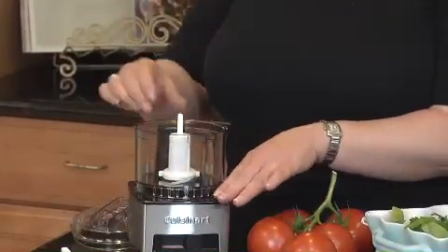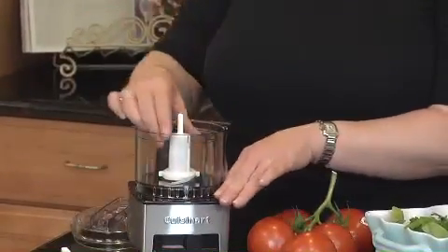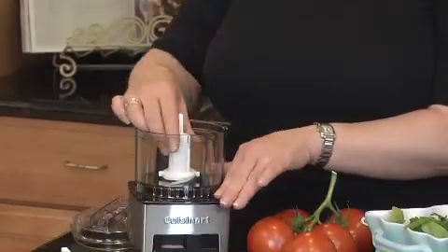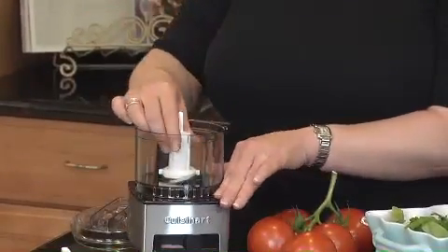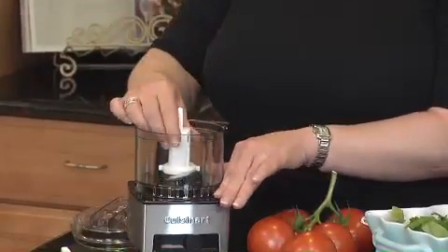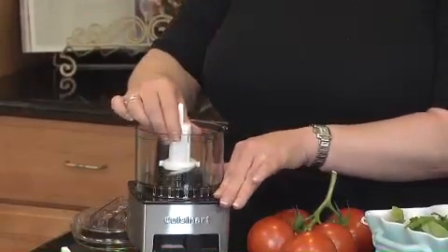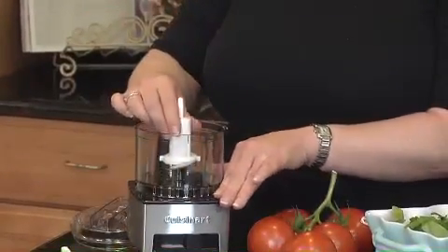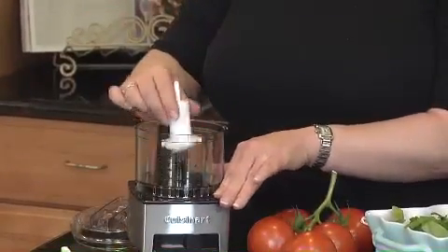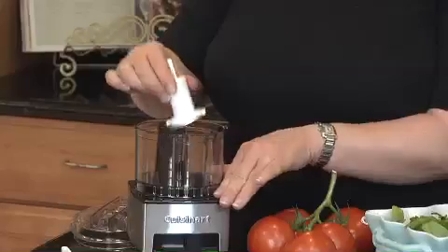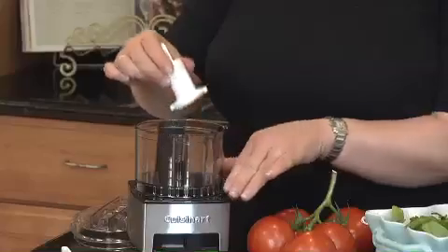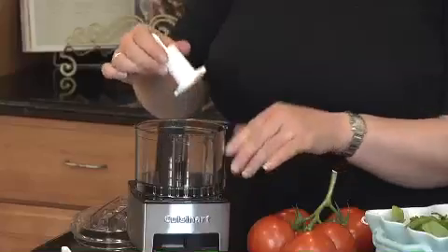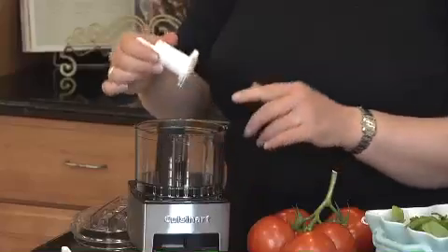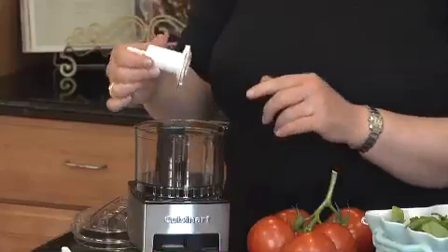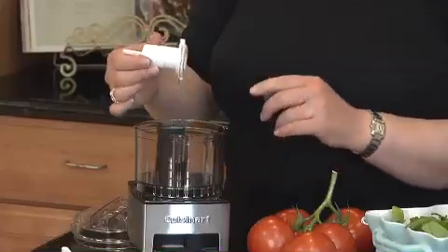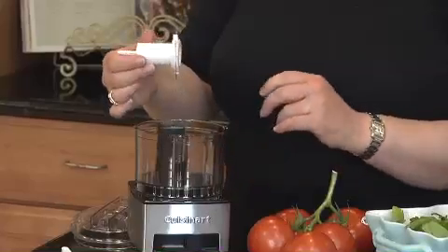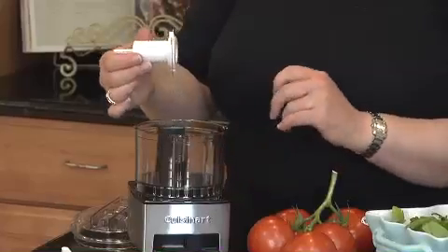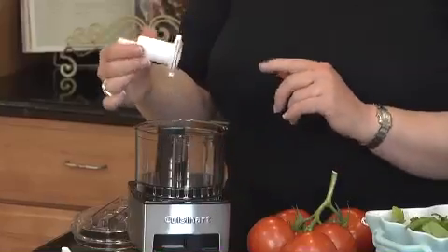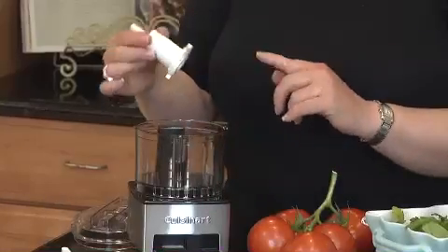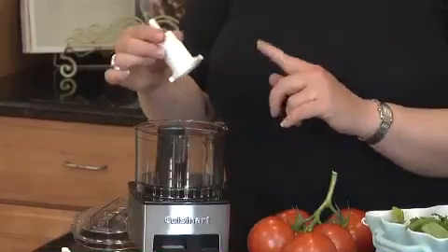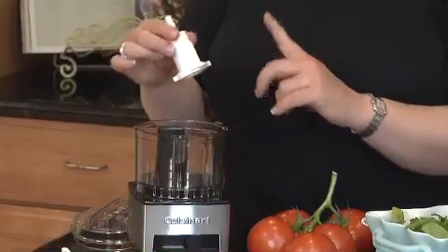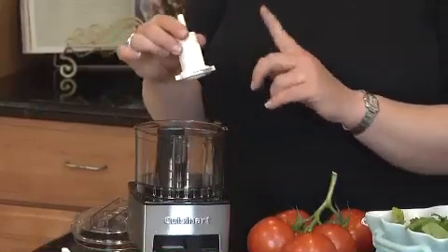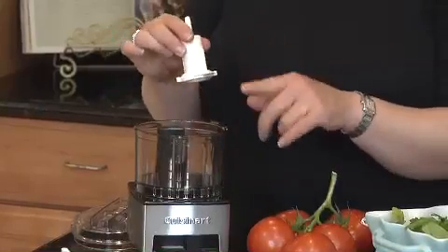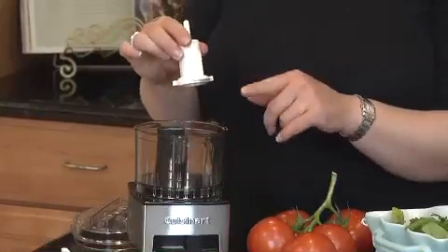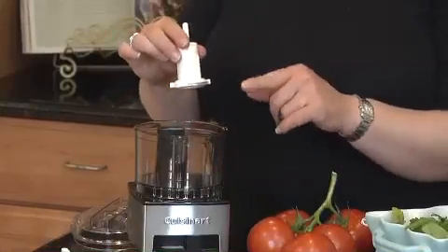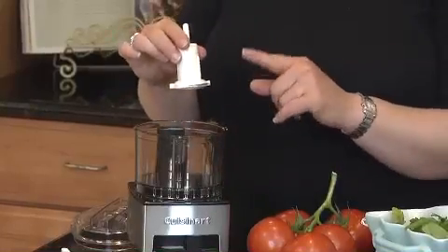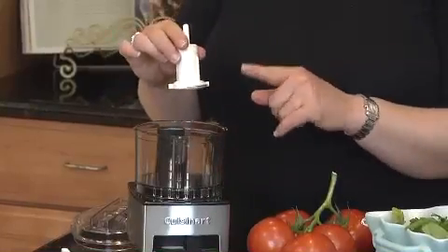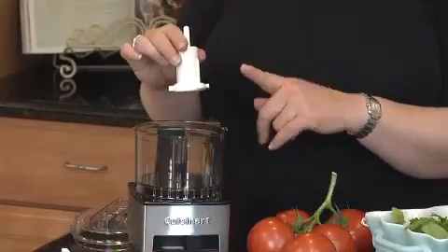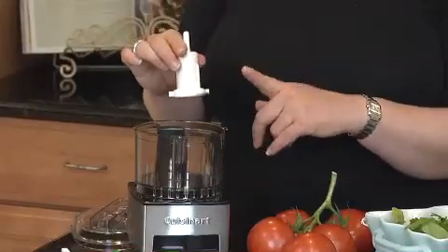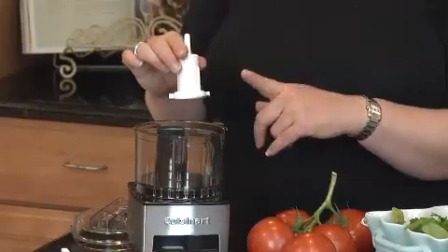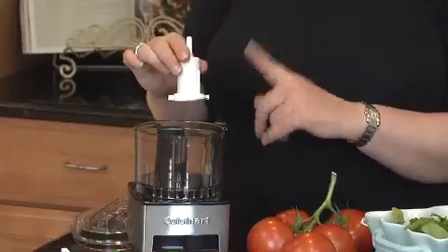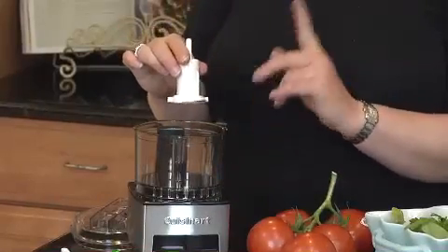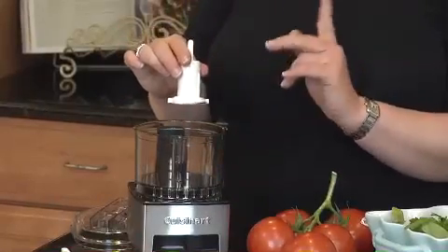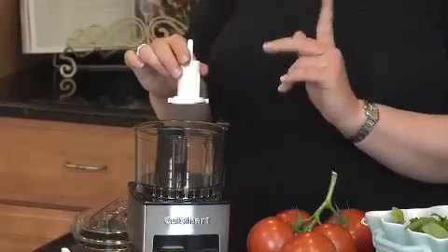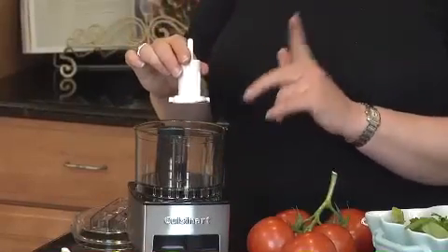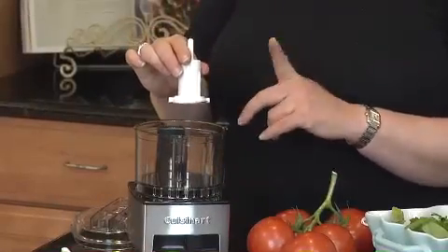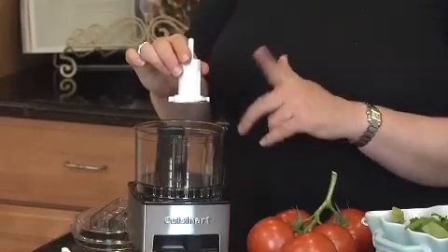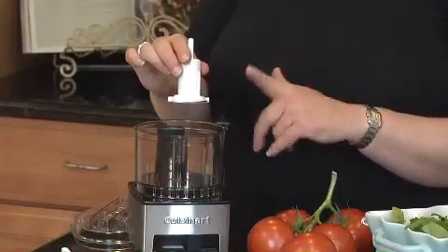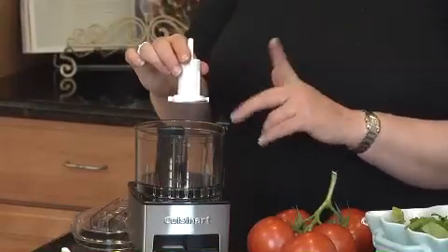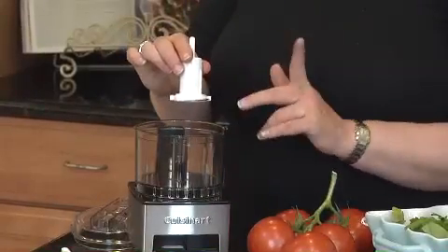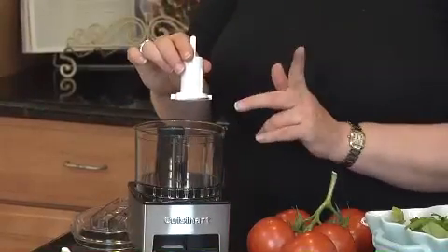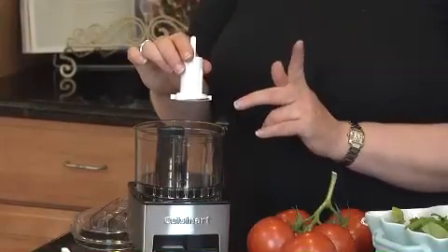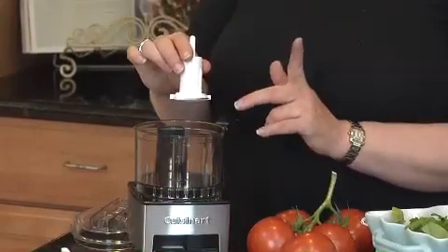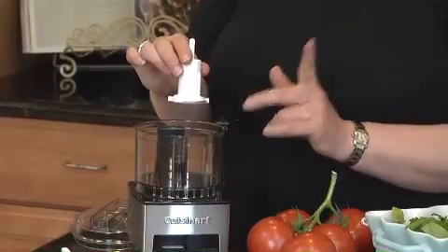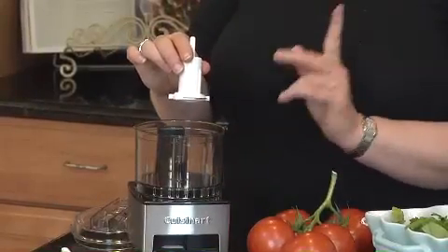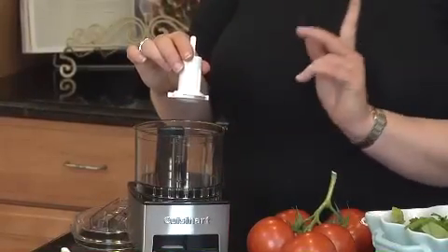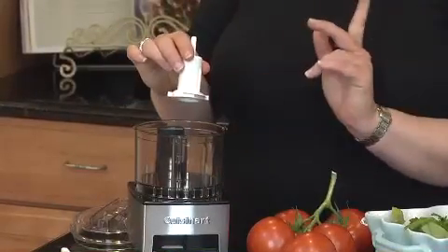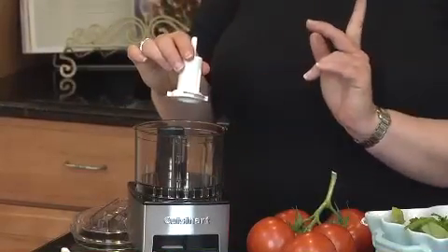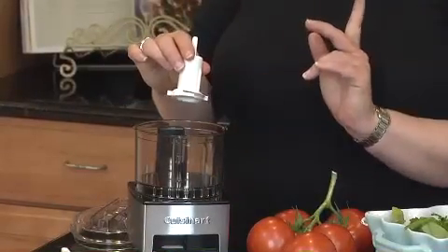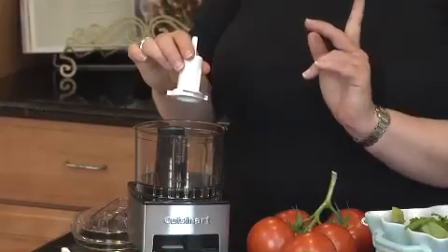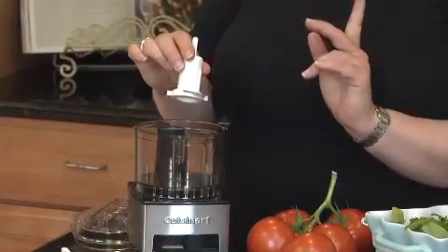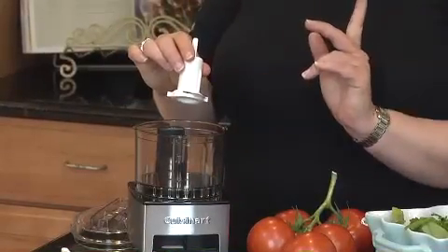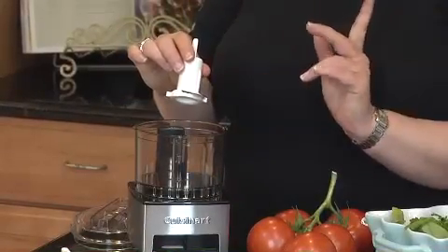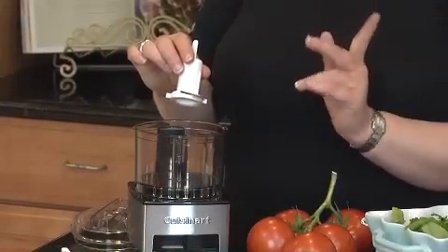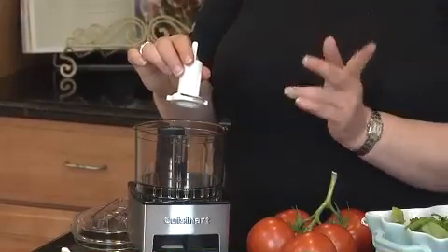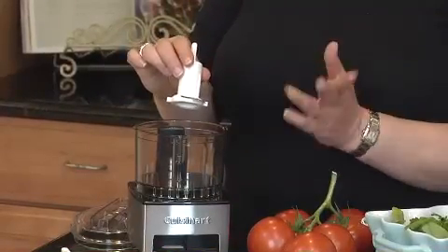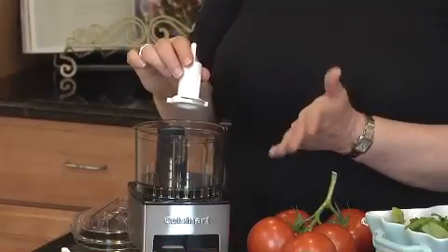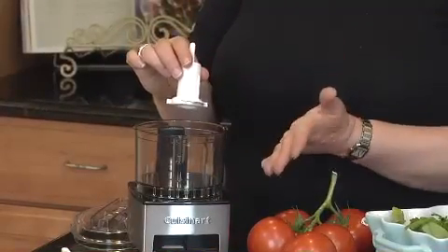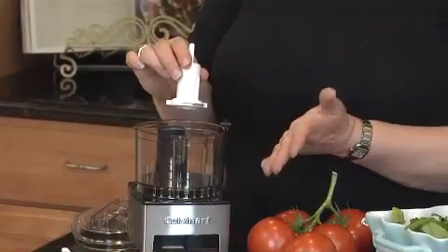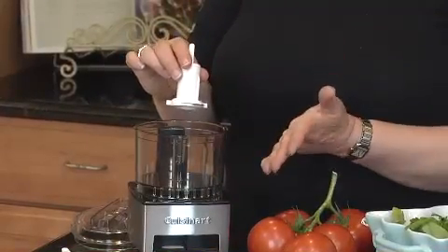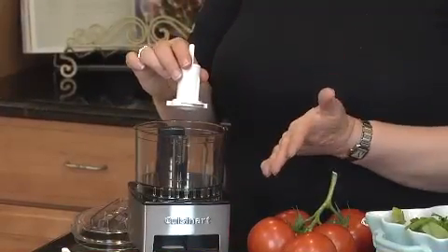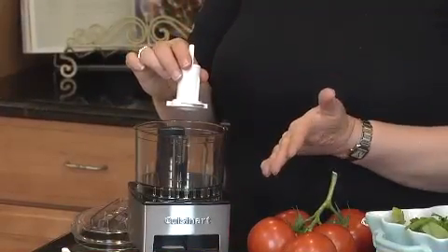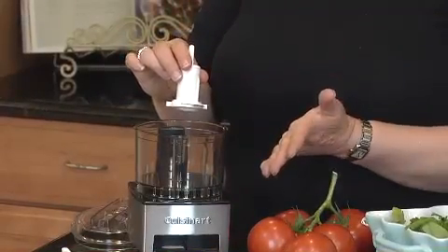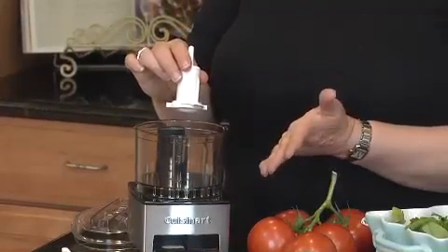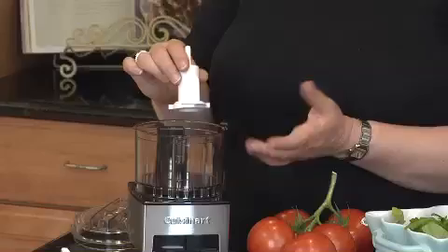This is the chopping blade. It's very sharp on one side. The sharp side should be used for doing chopping soft foods.